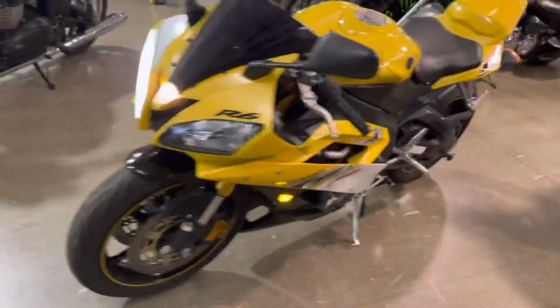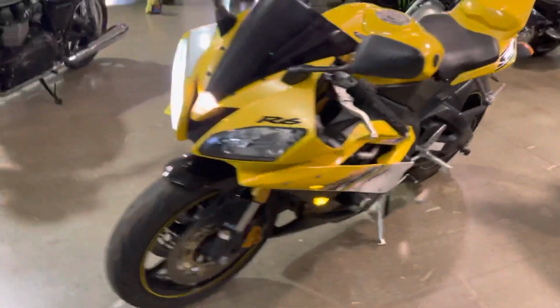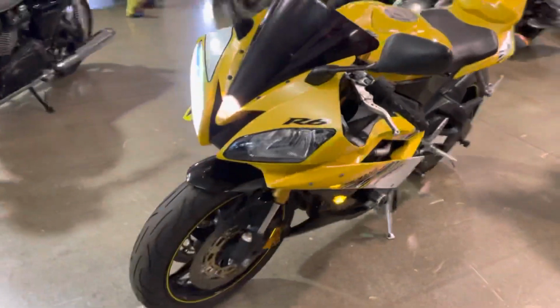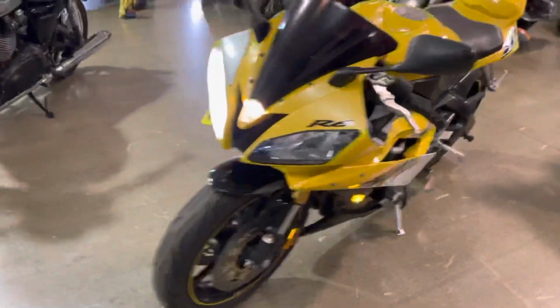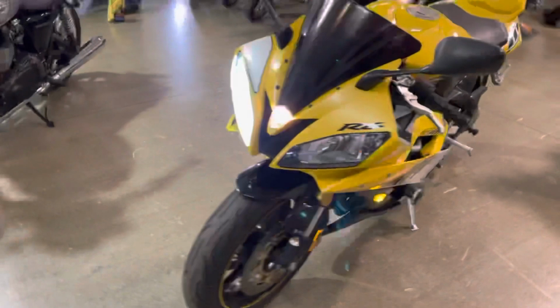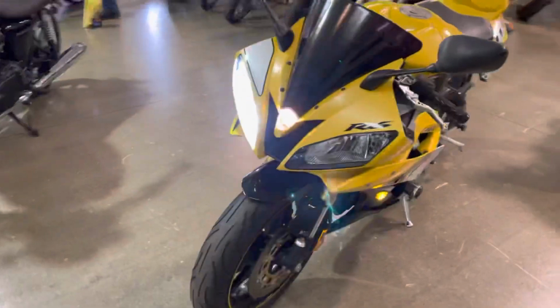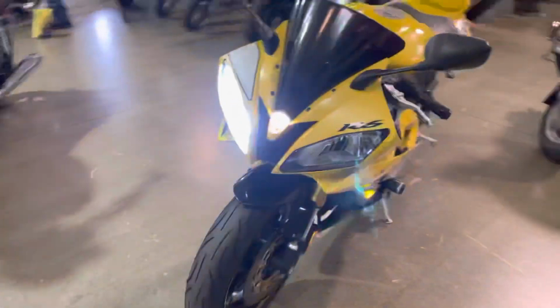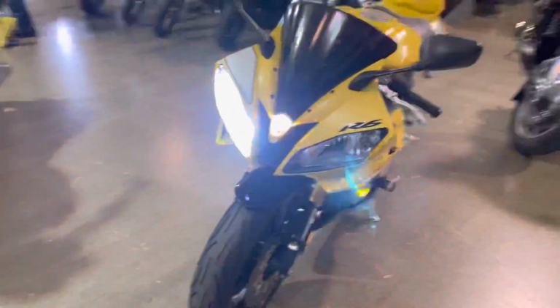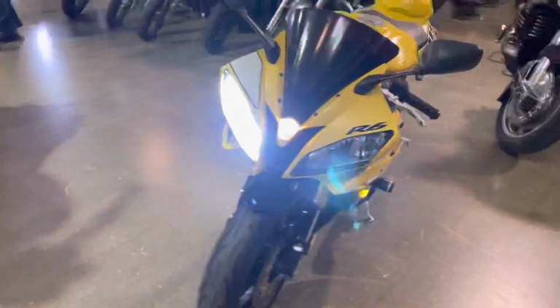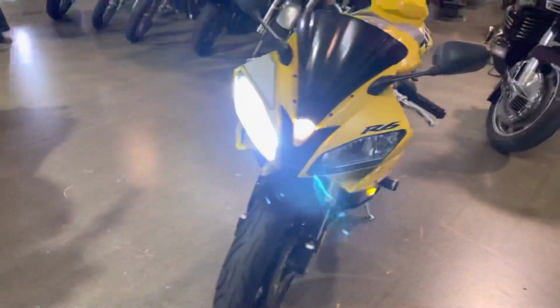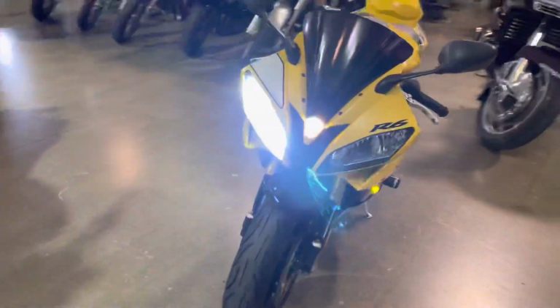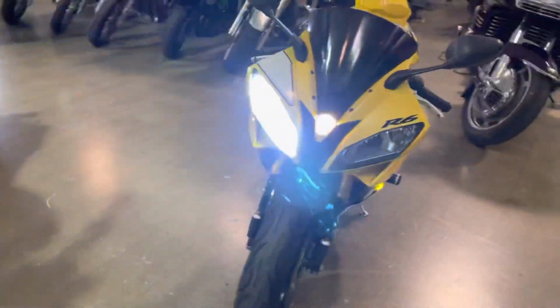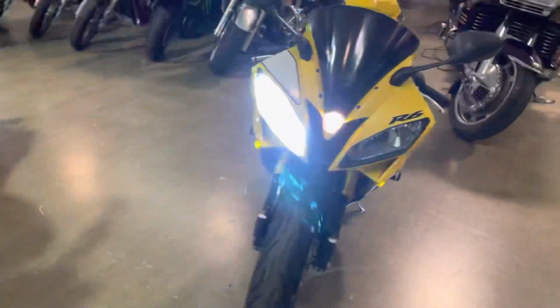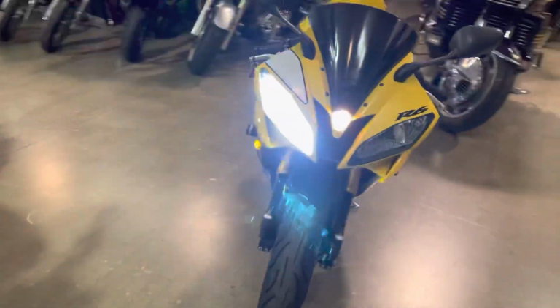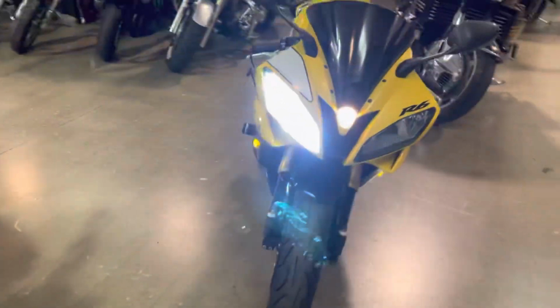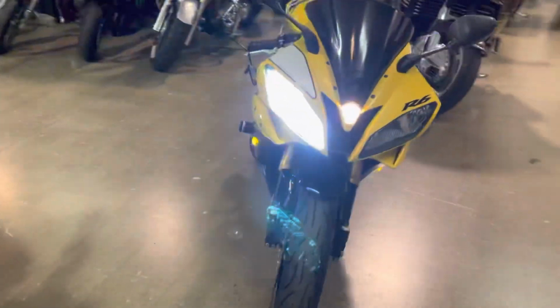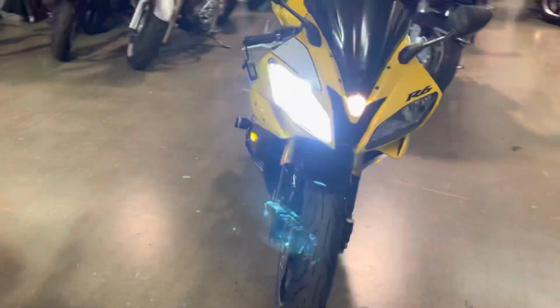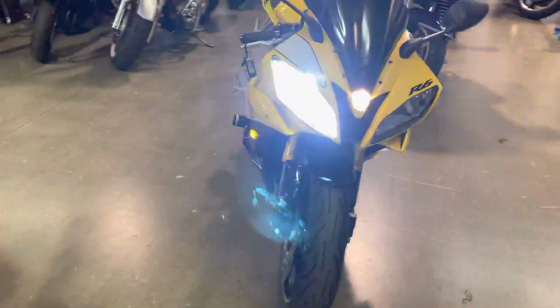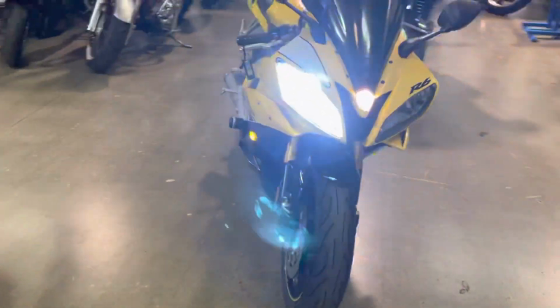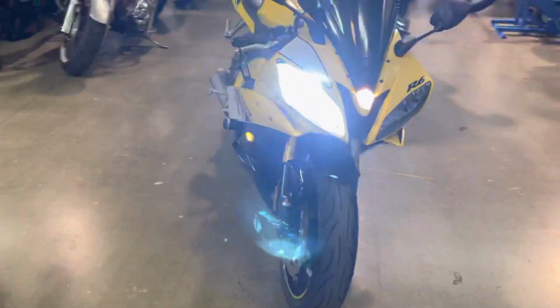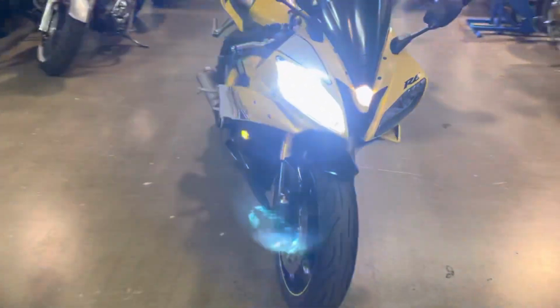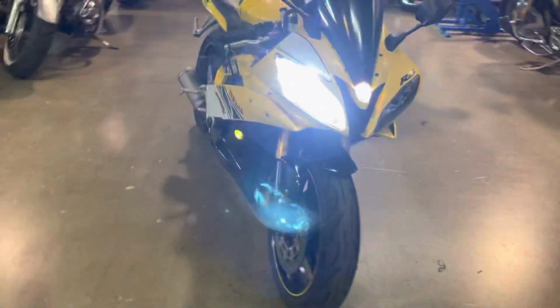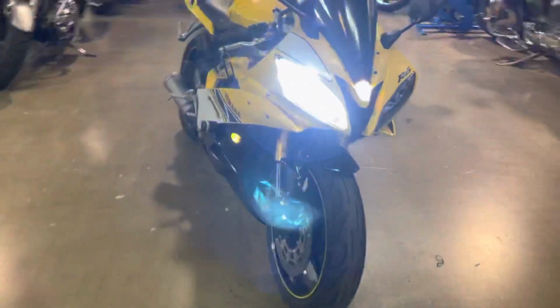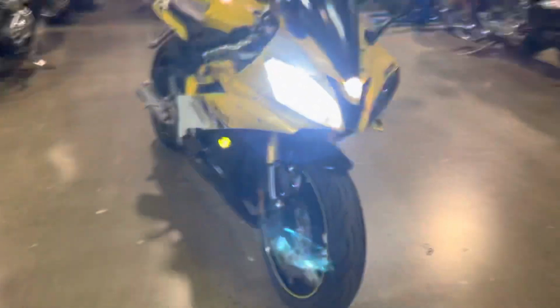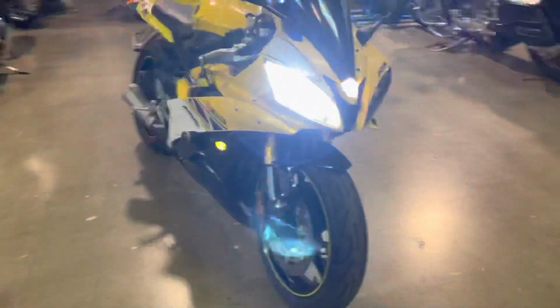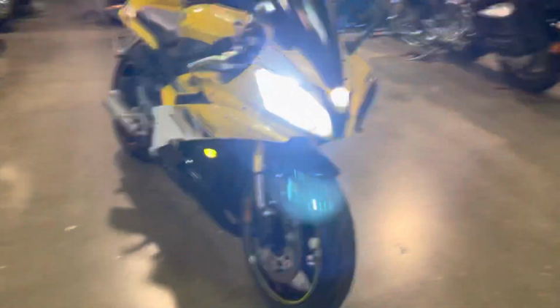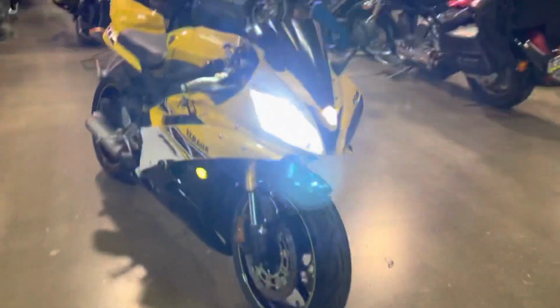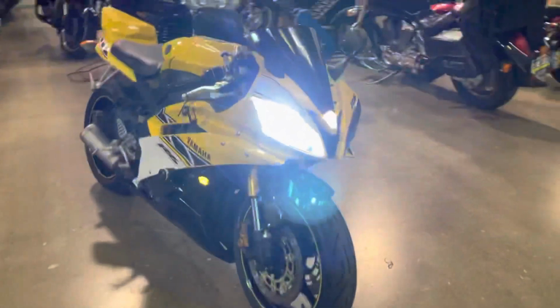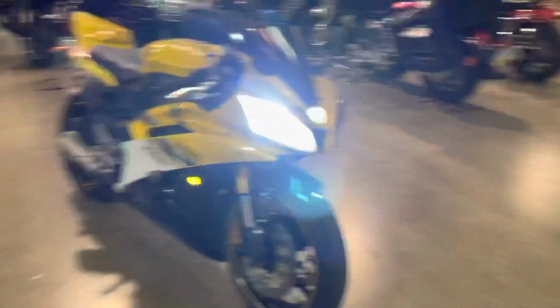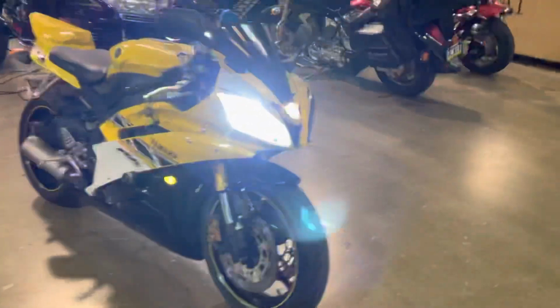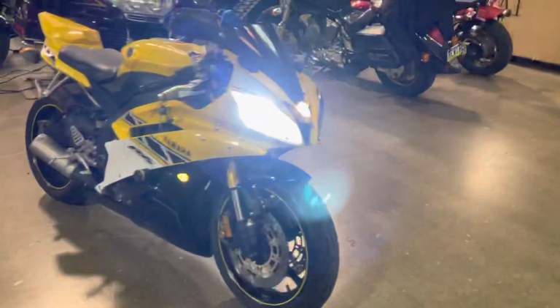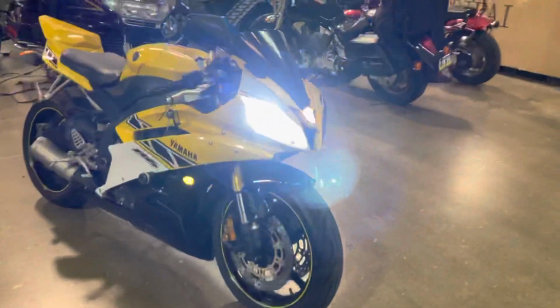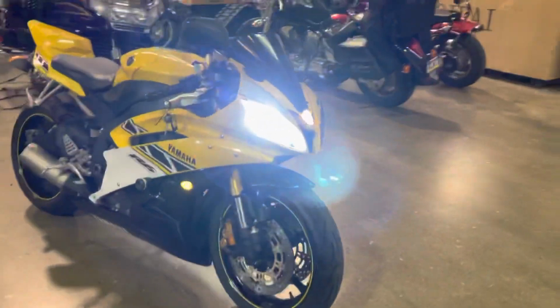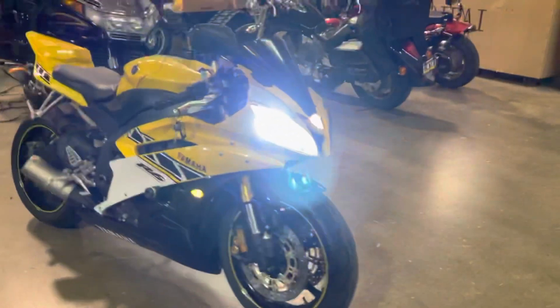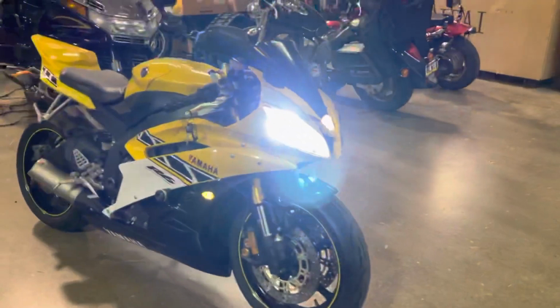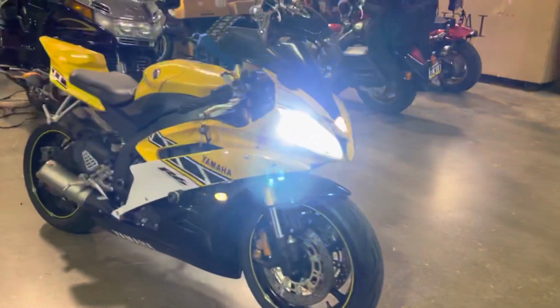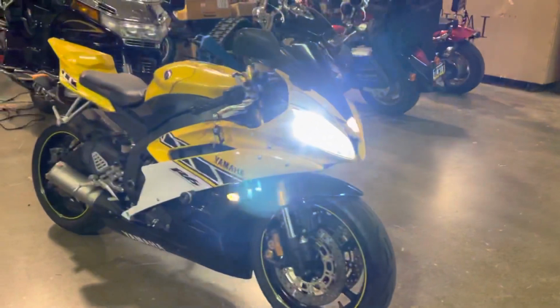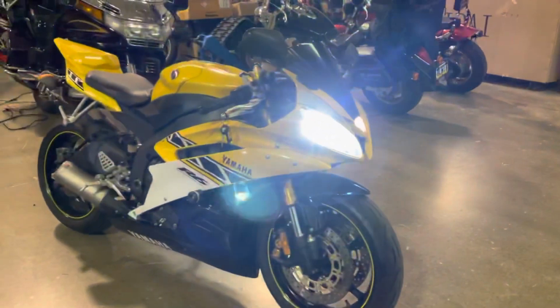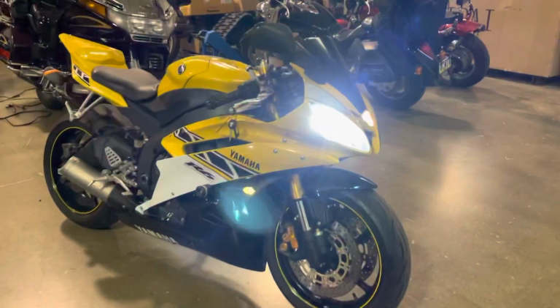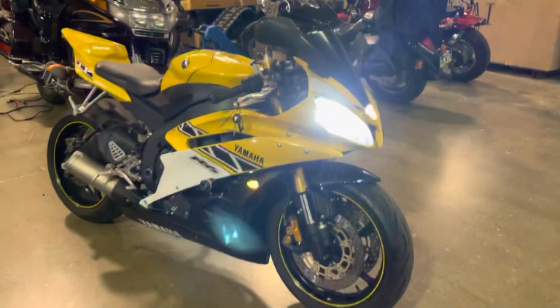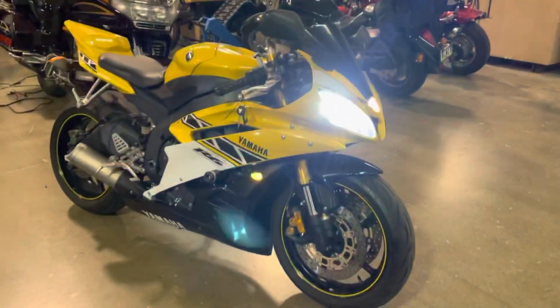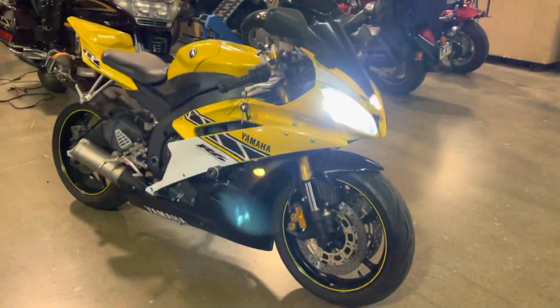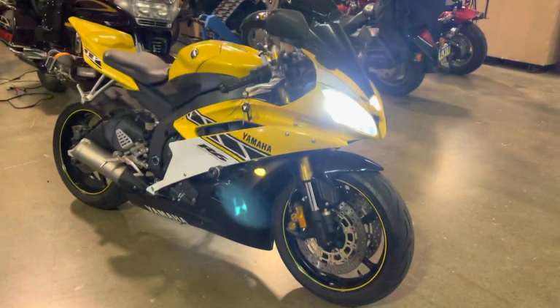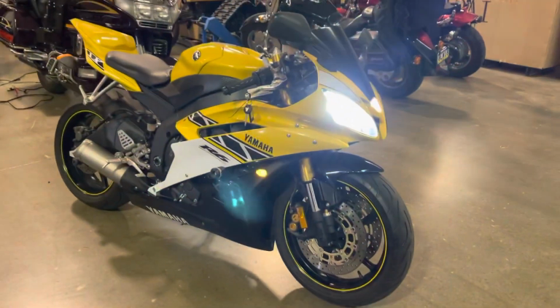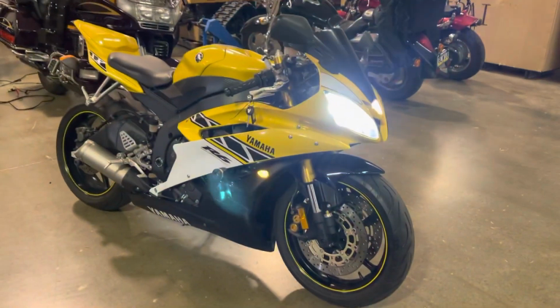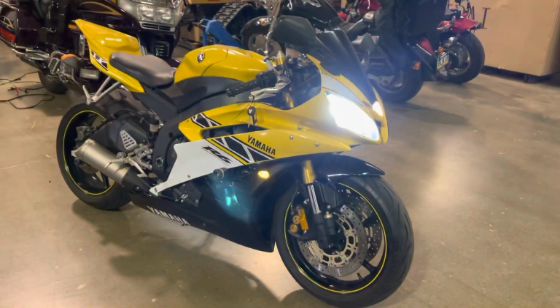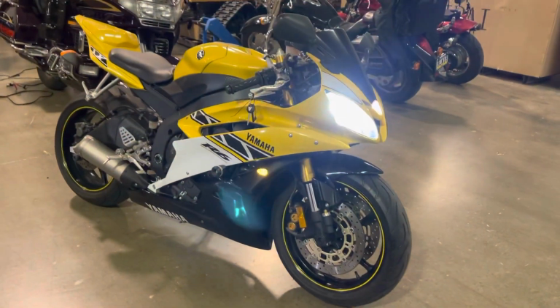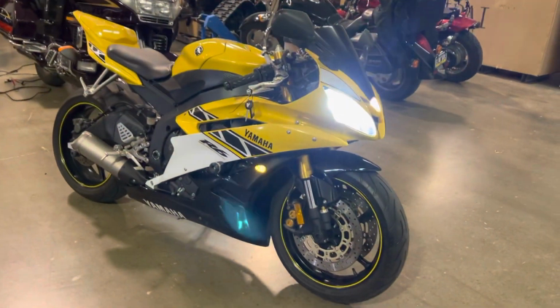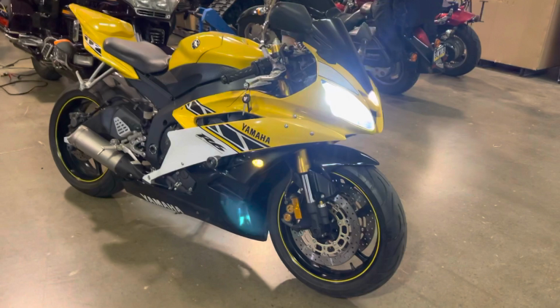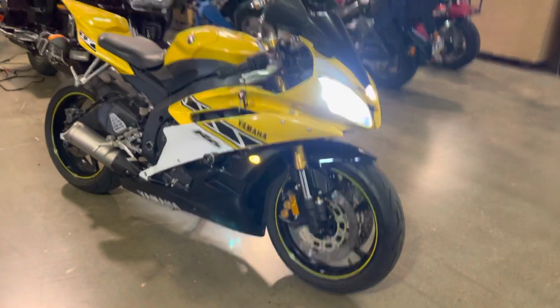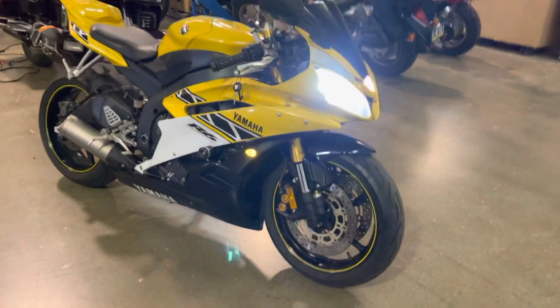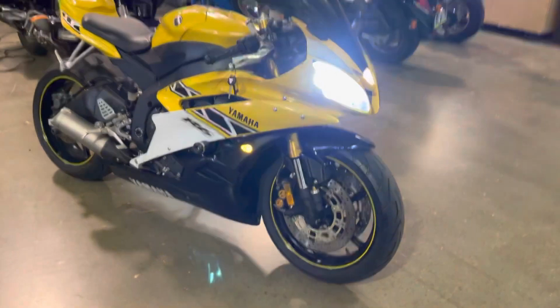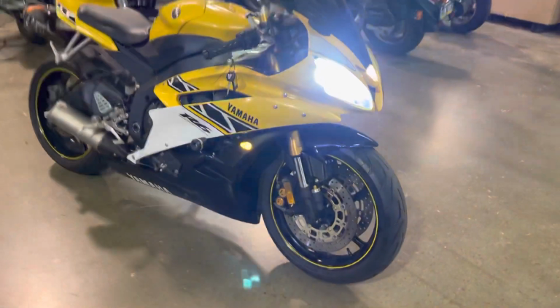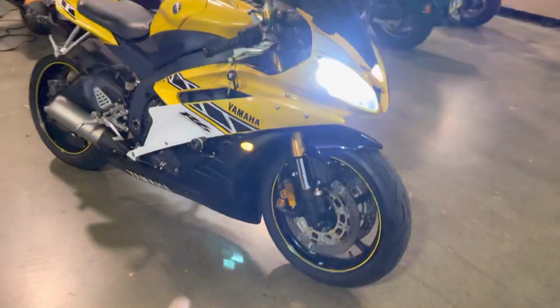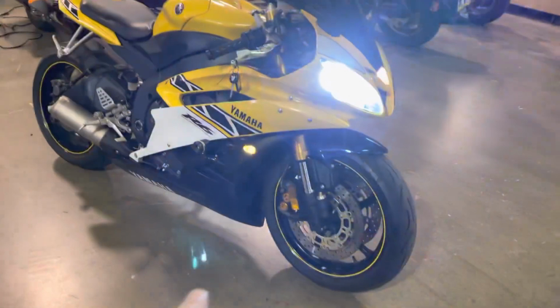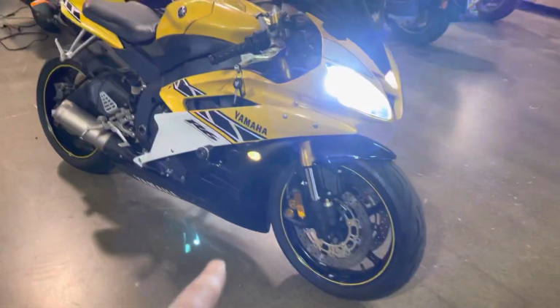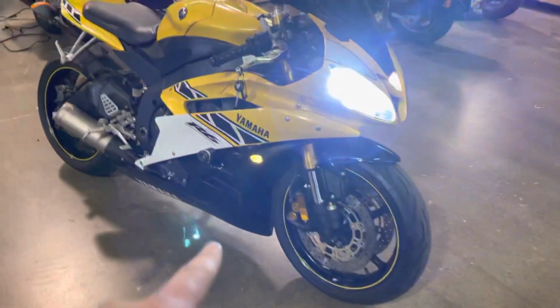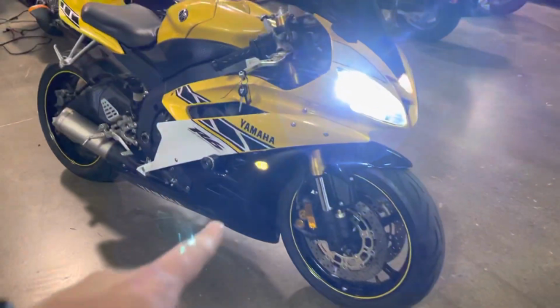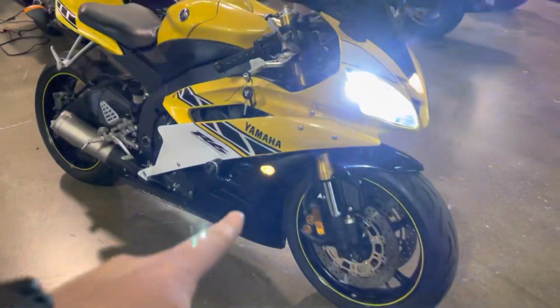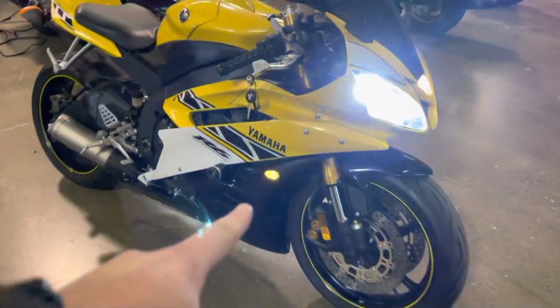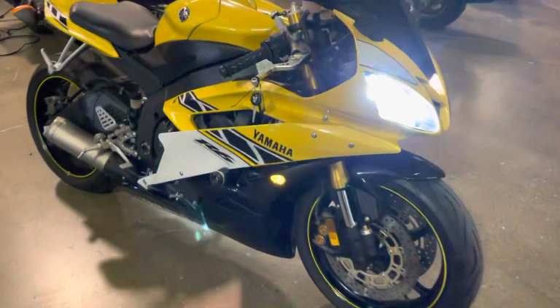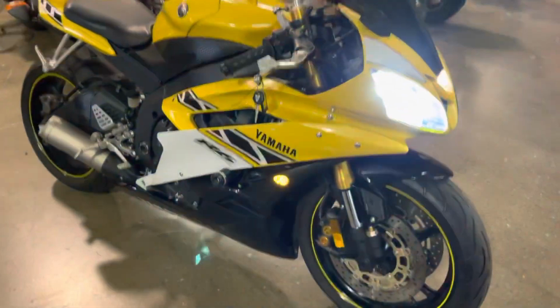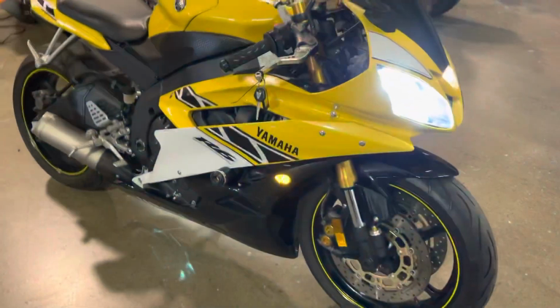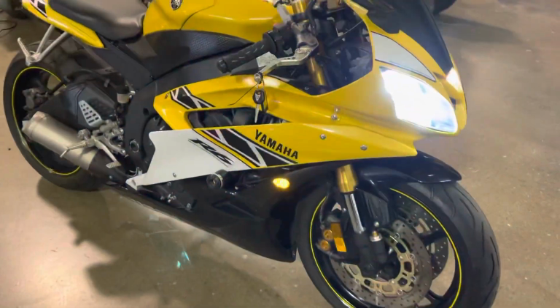Fires up and runs awesome. Watch down the turn signals, as you can see.